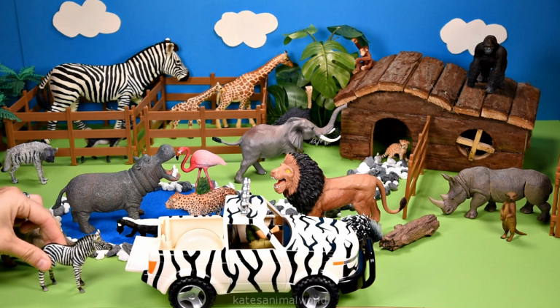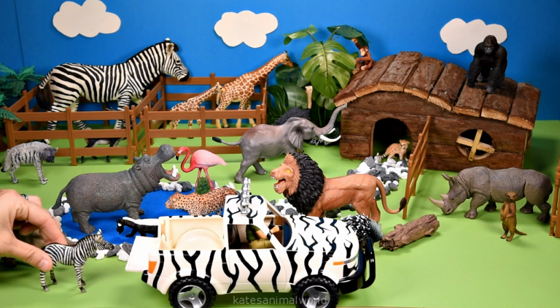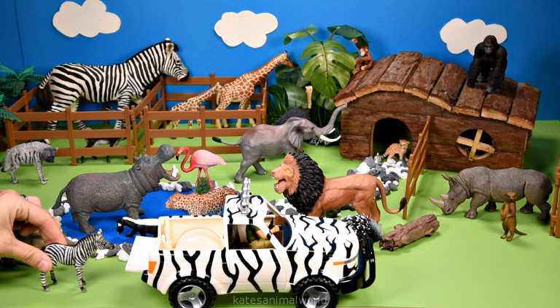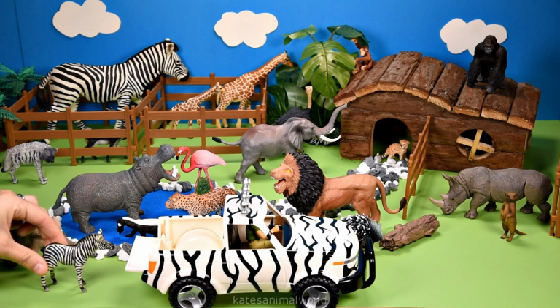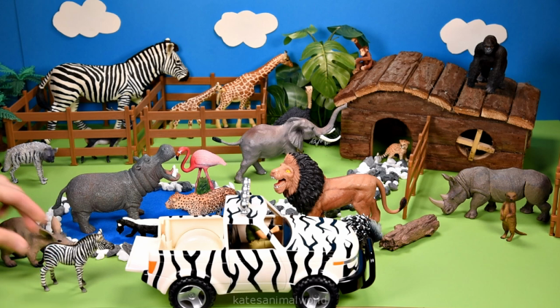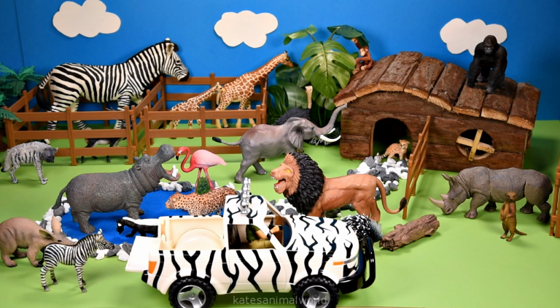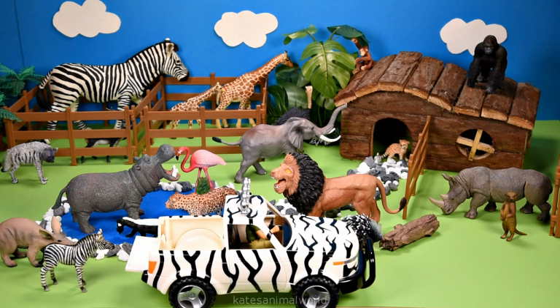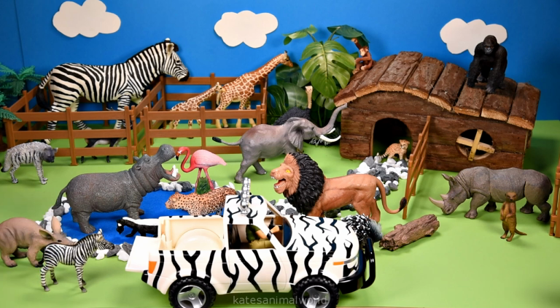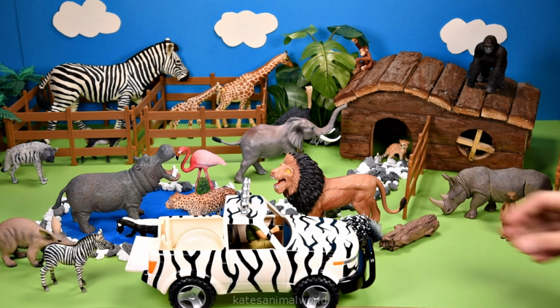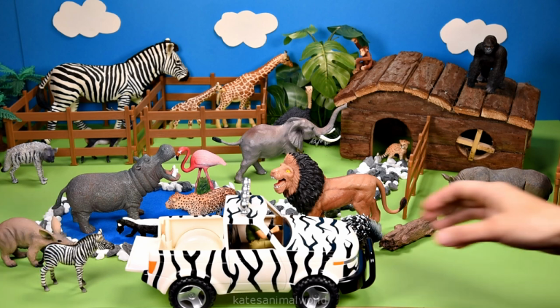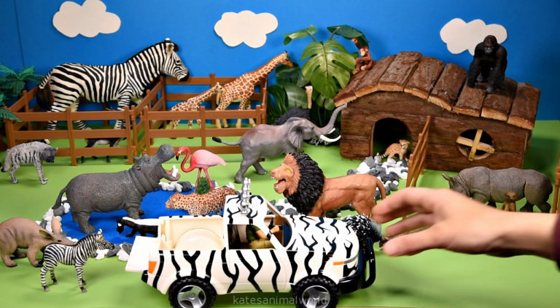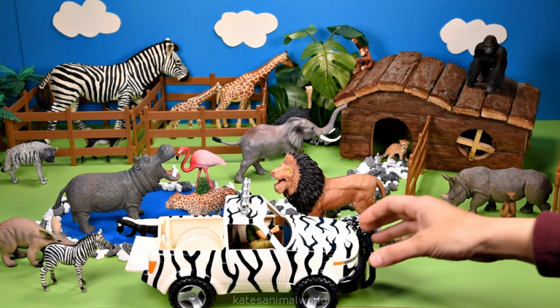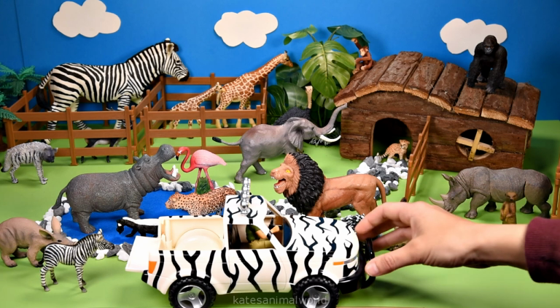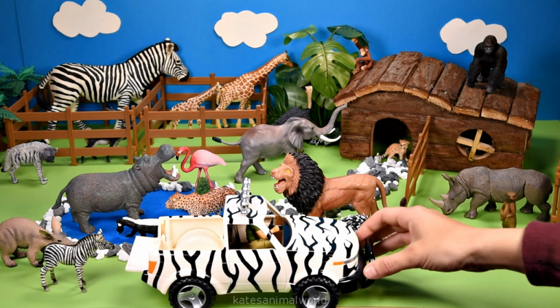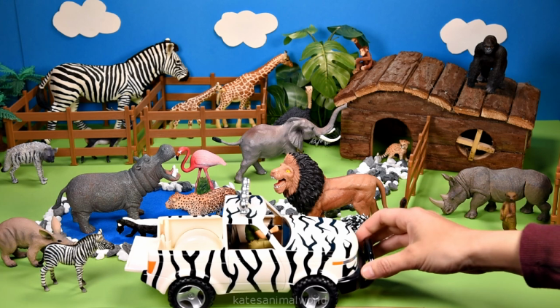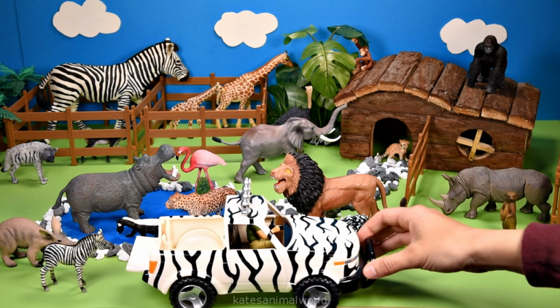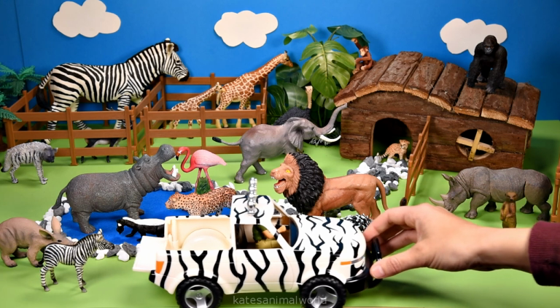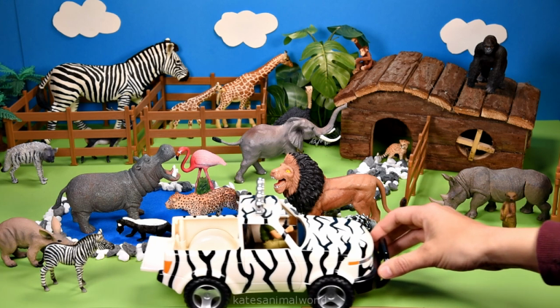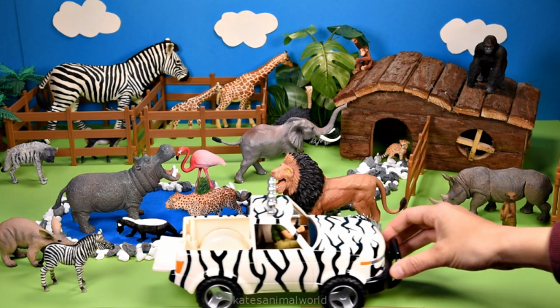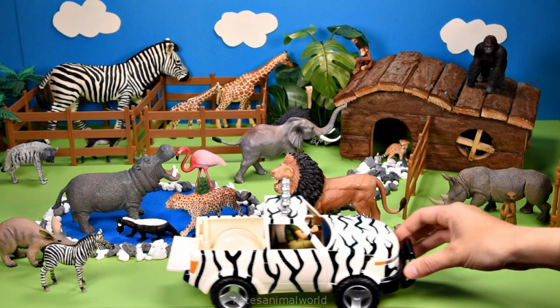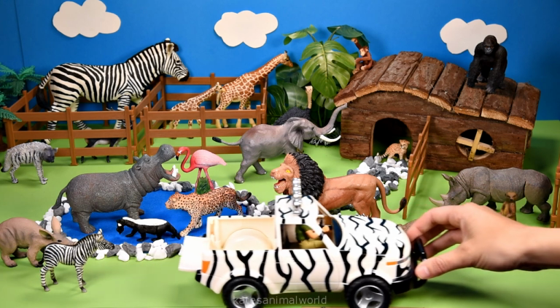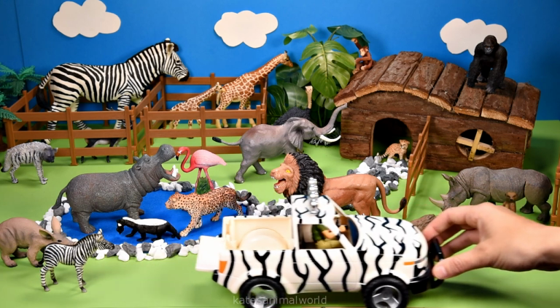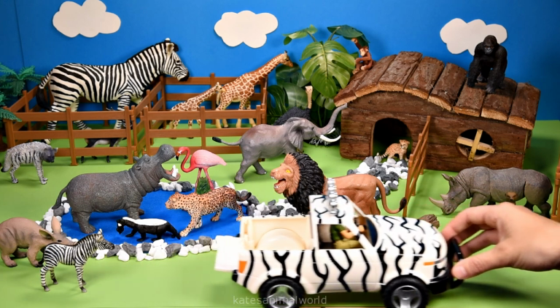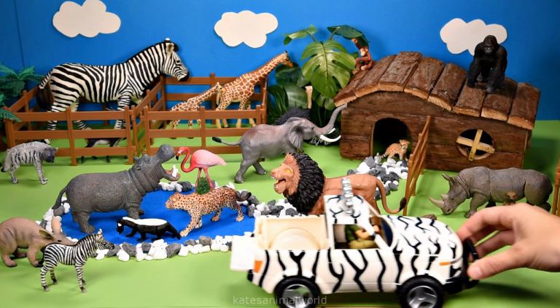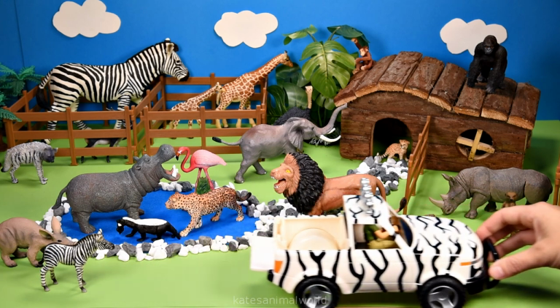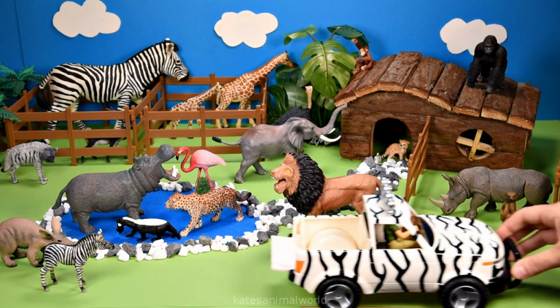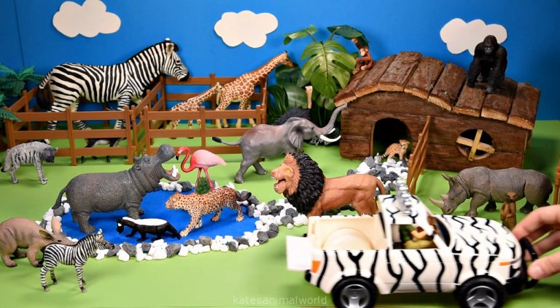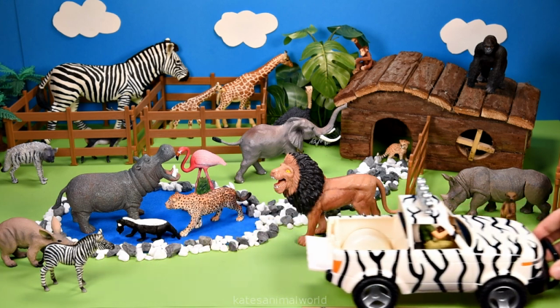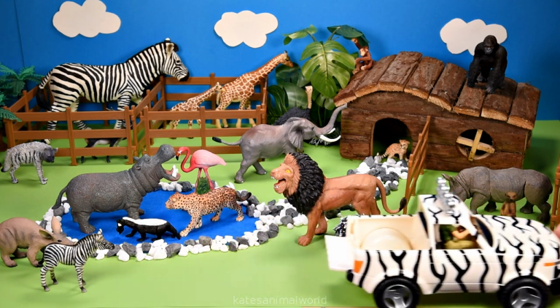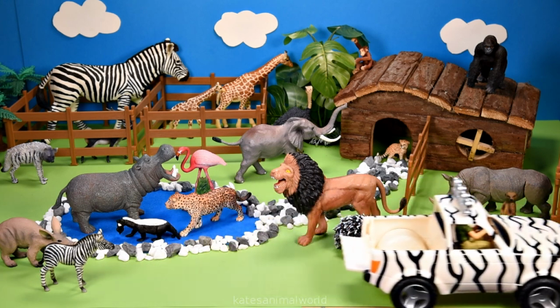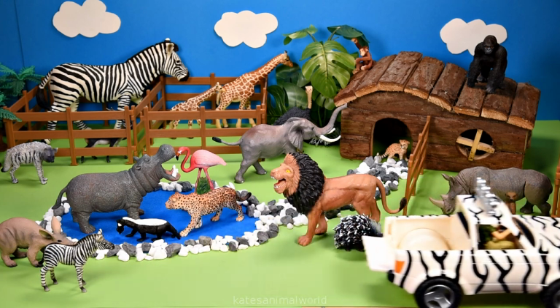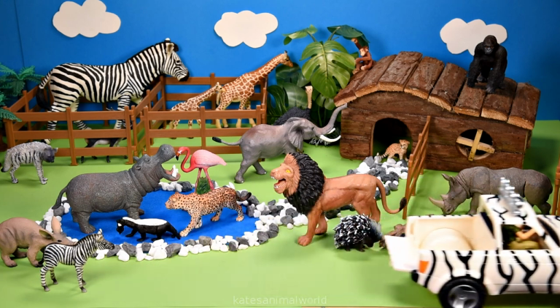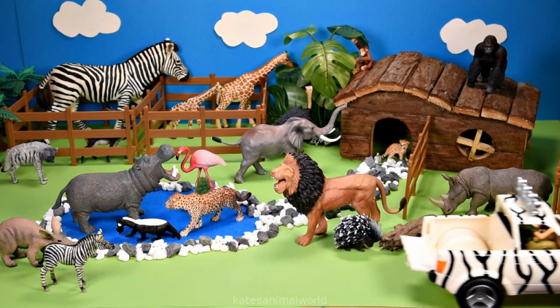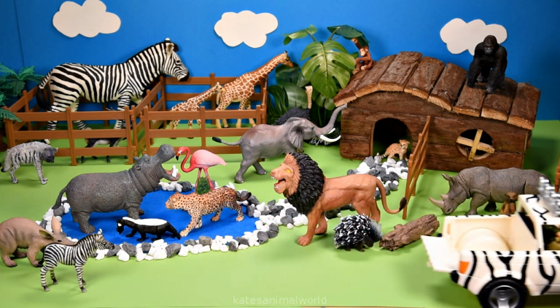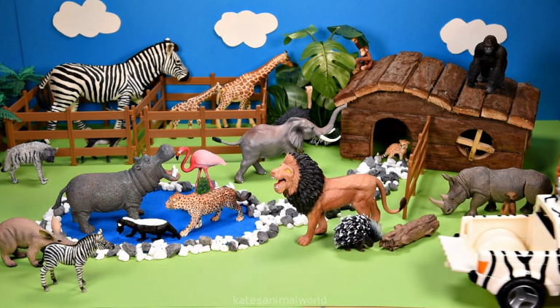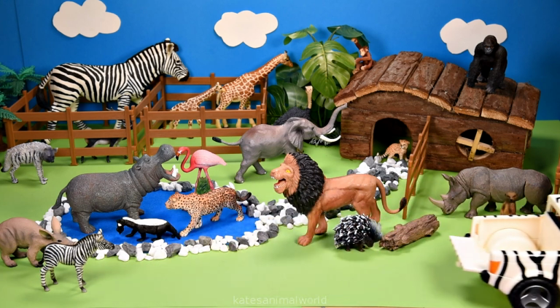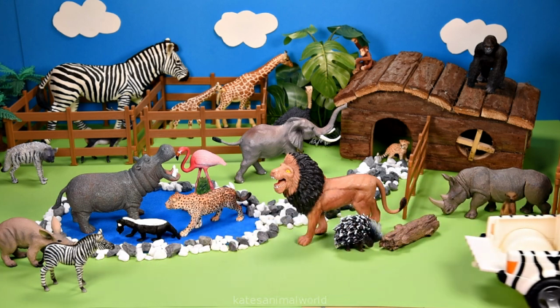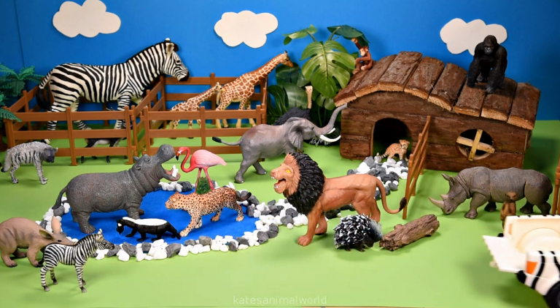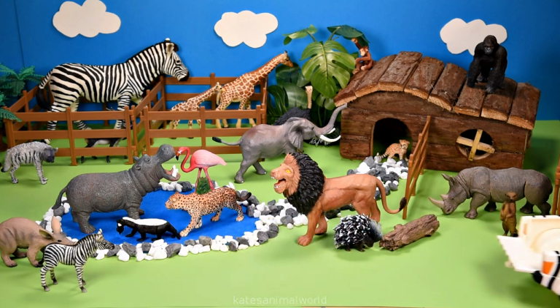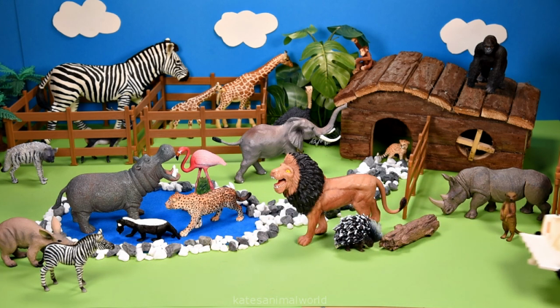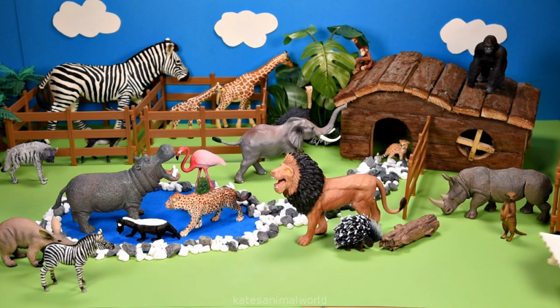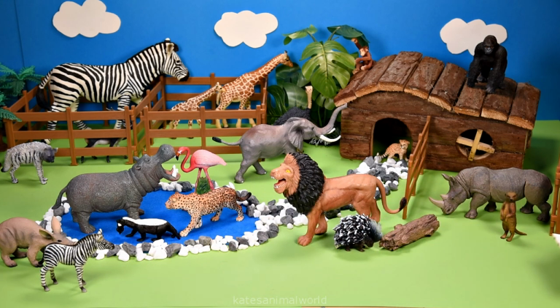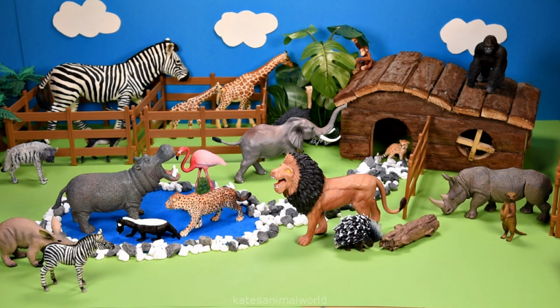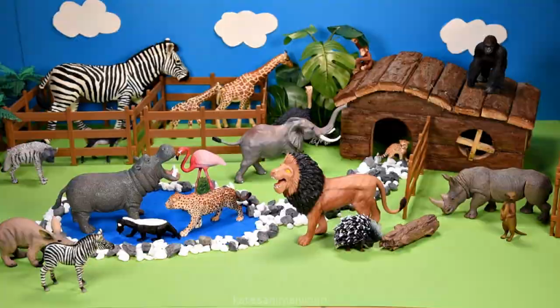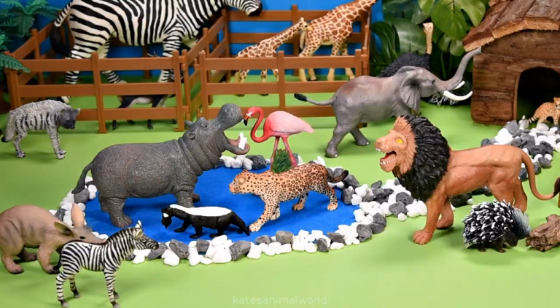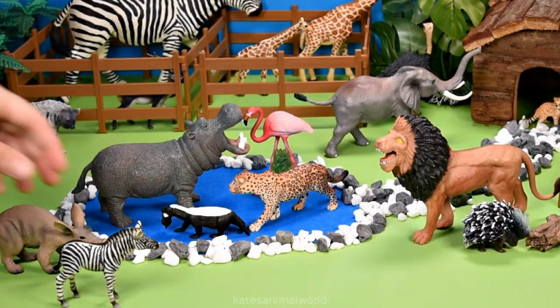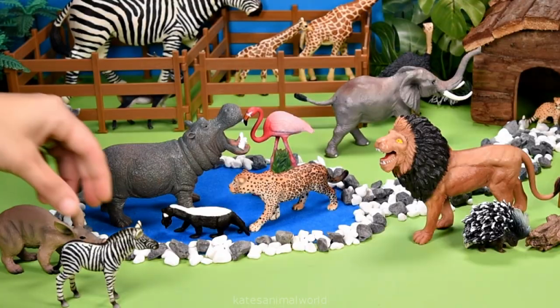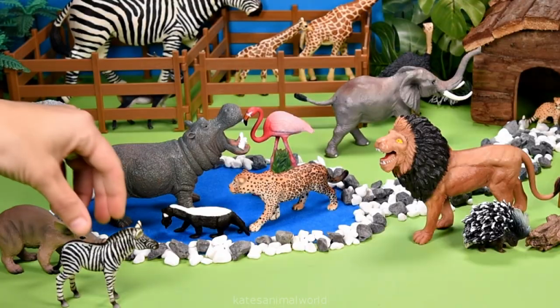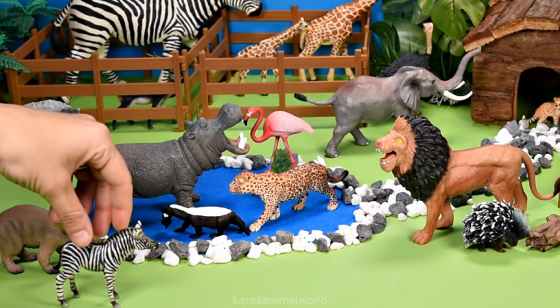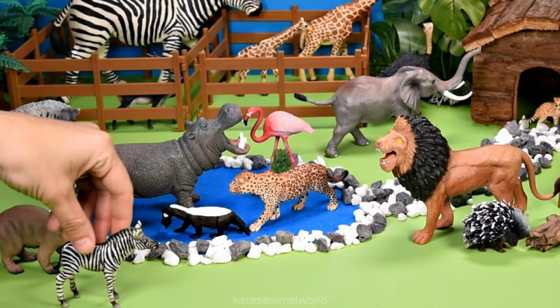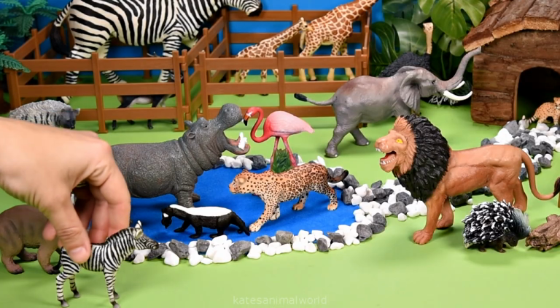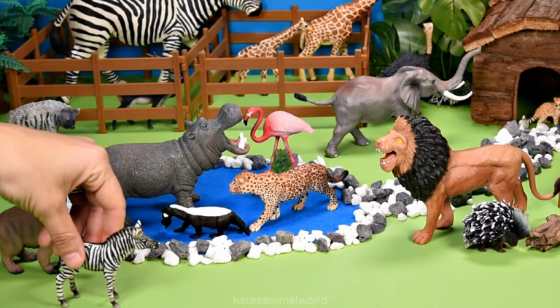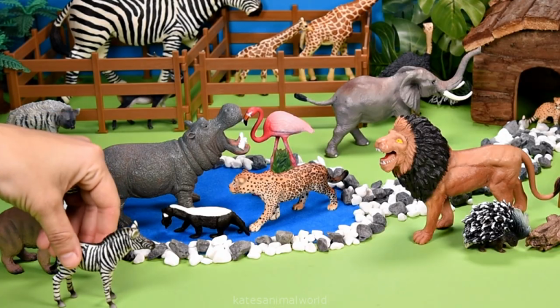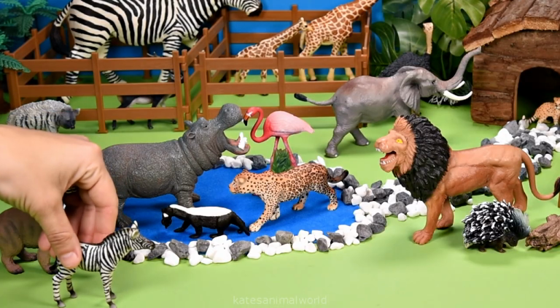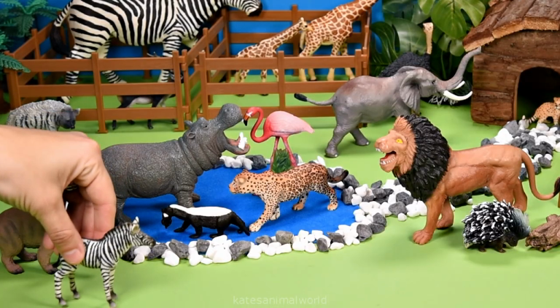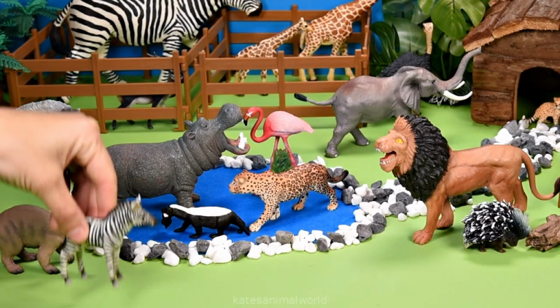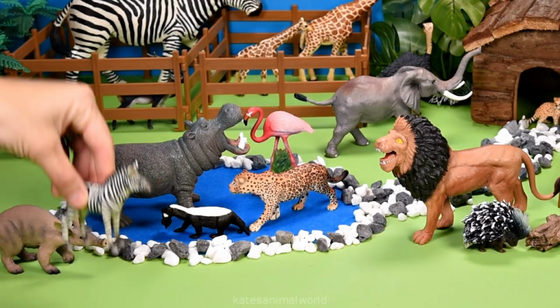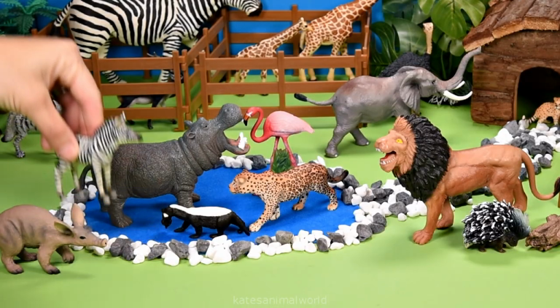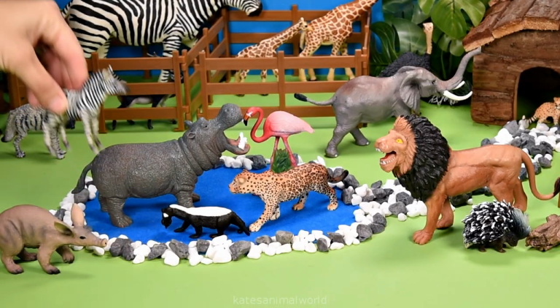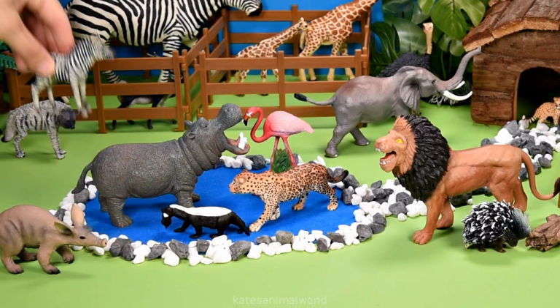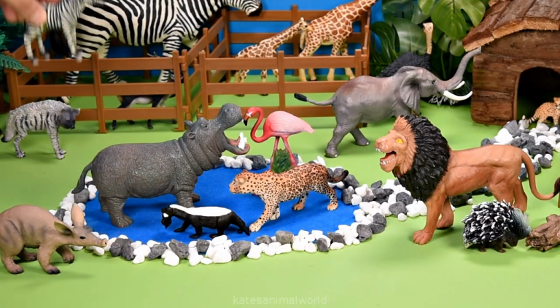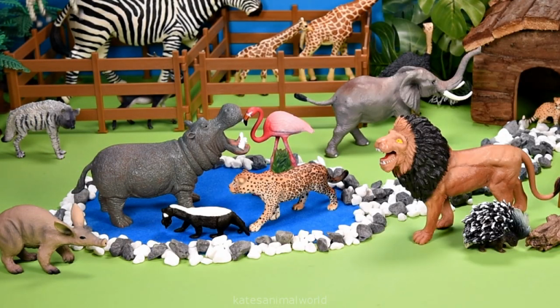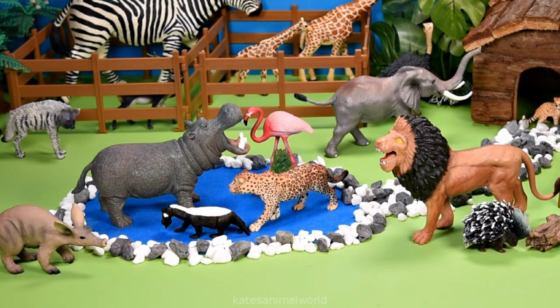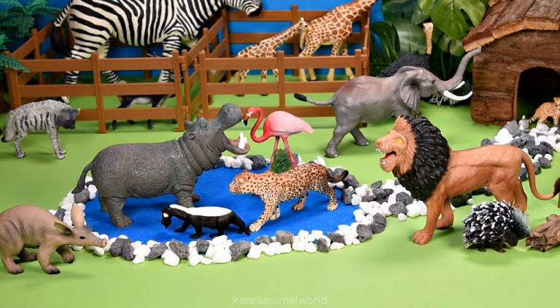It's a baby zebra. Let's pop our baby zebra with the mum zebra at the back.